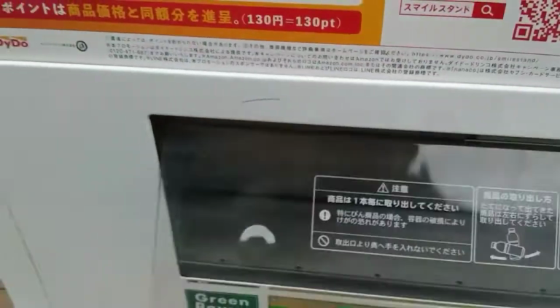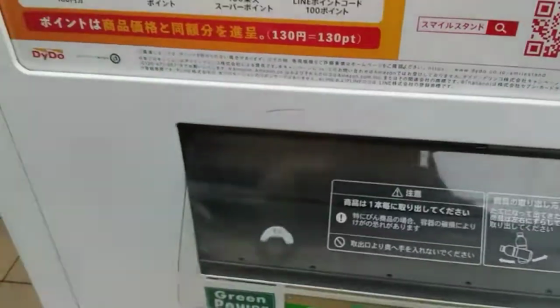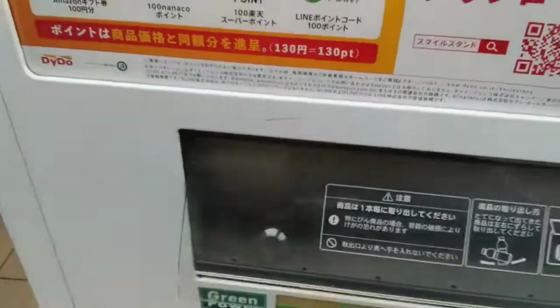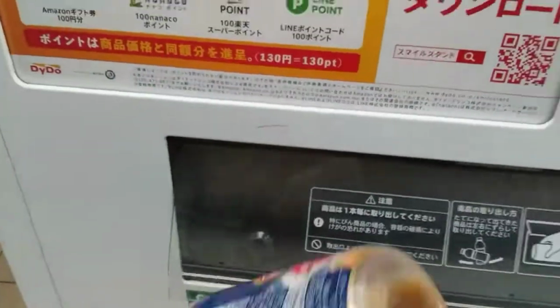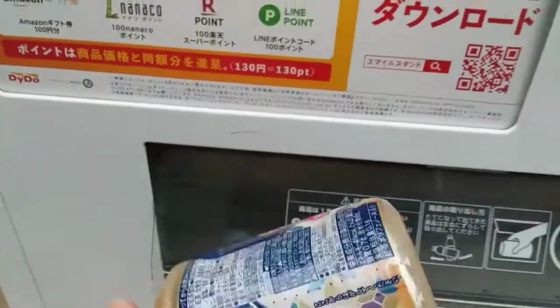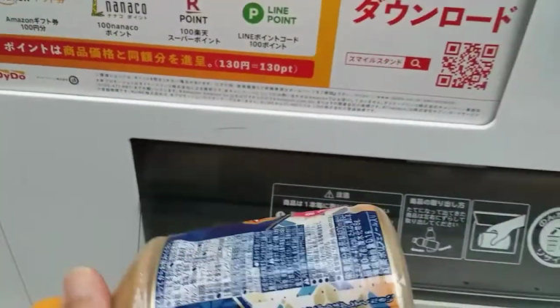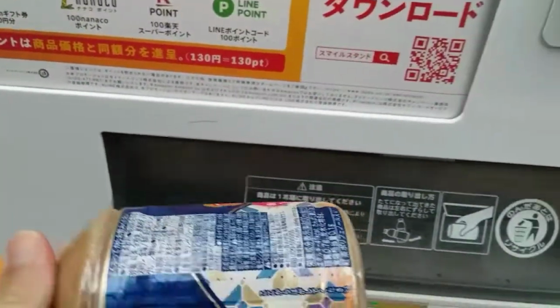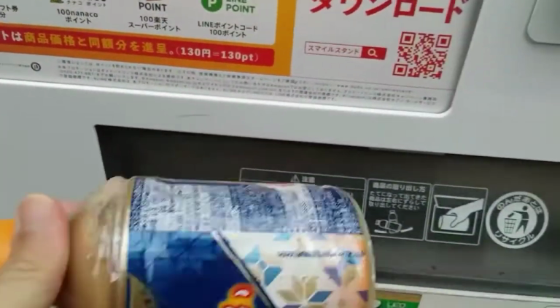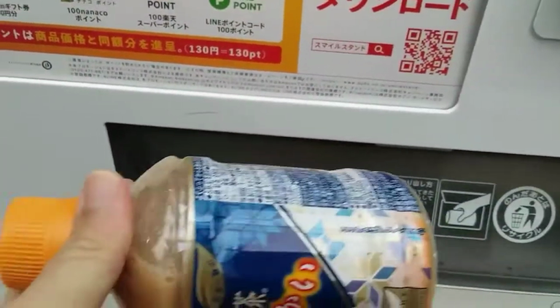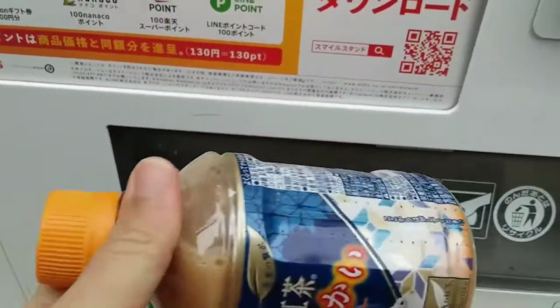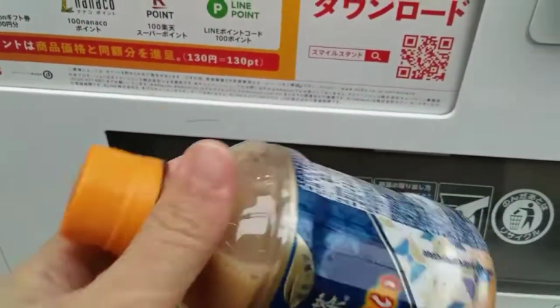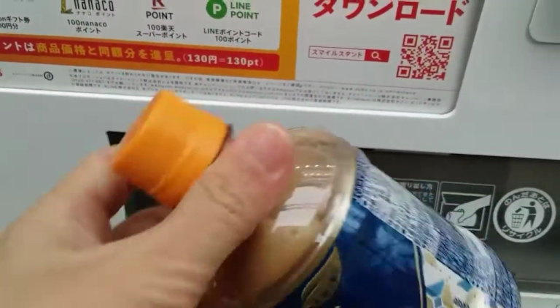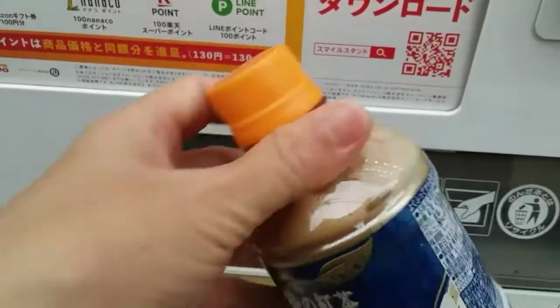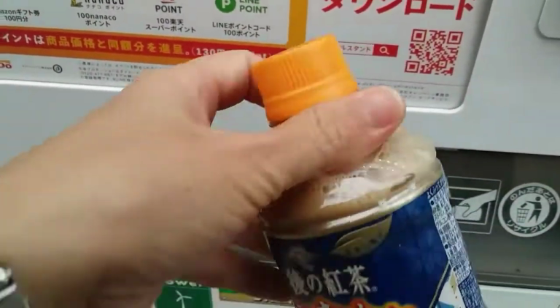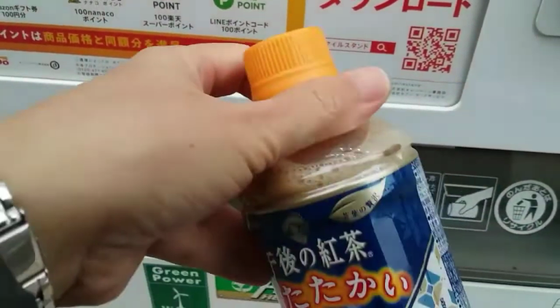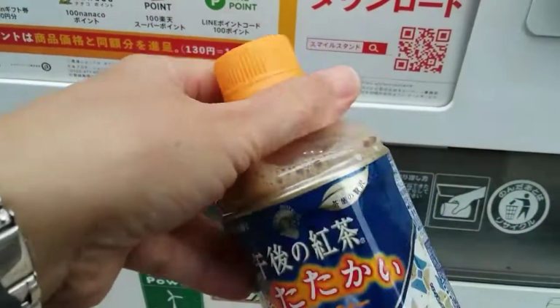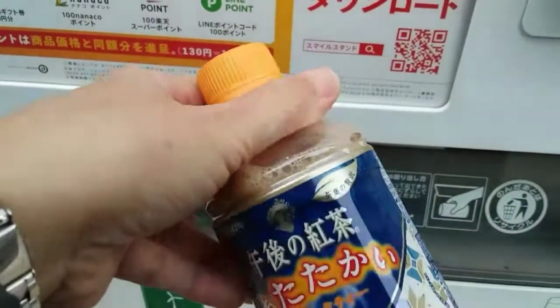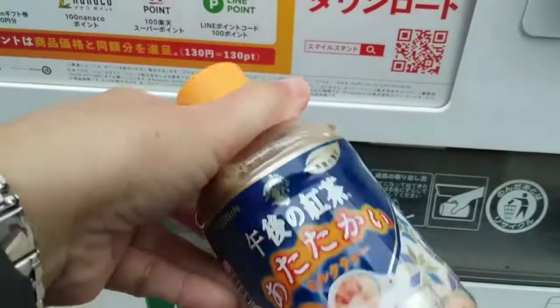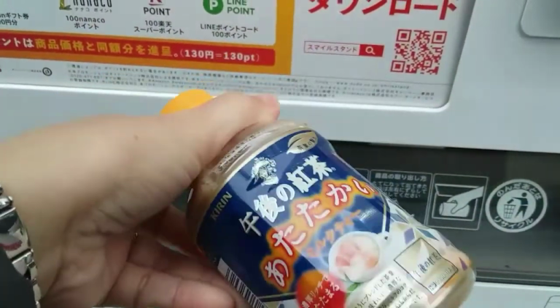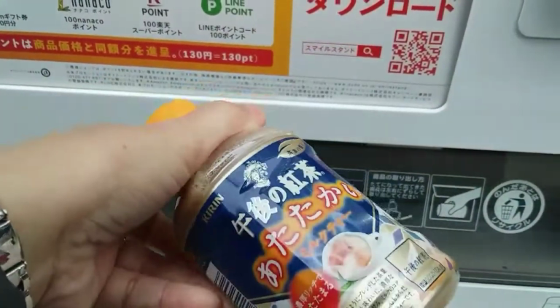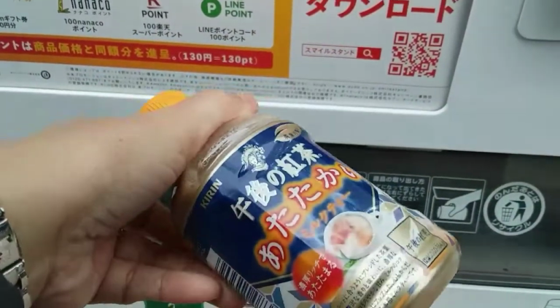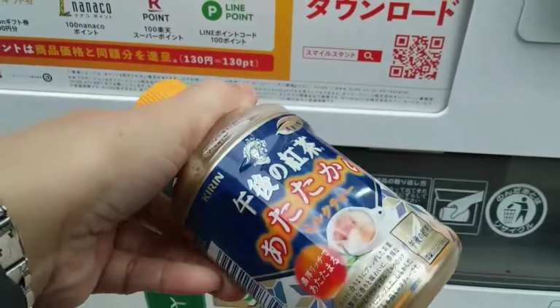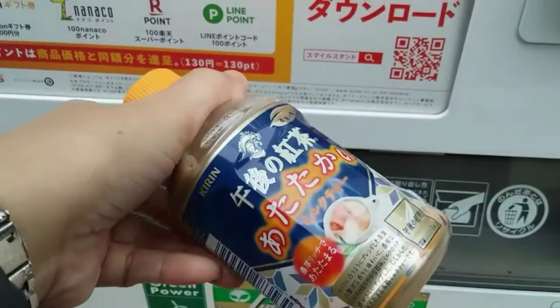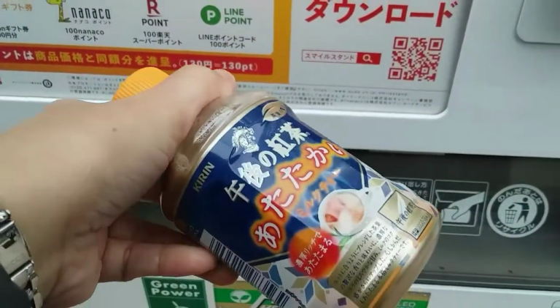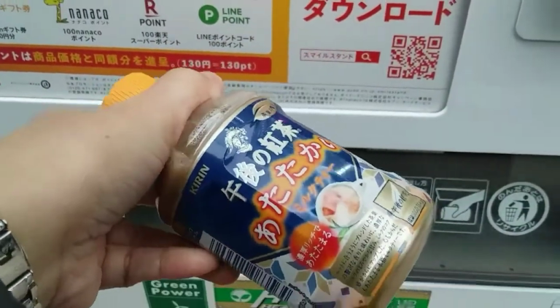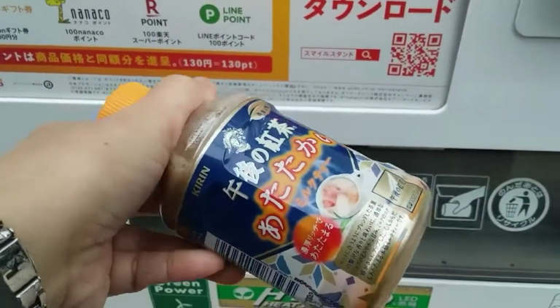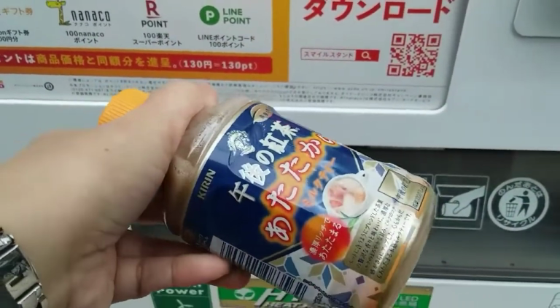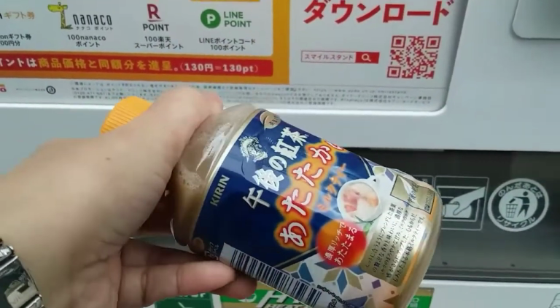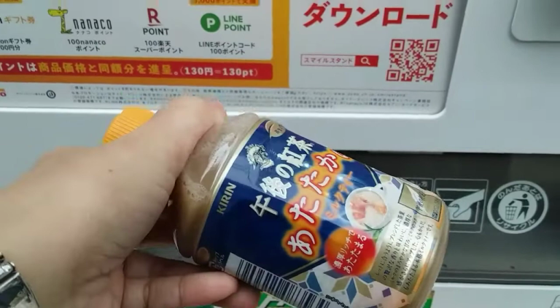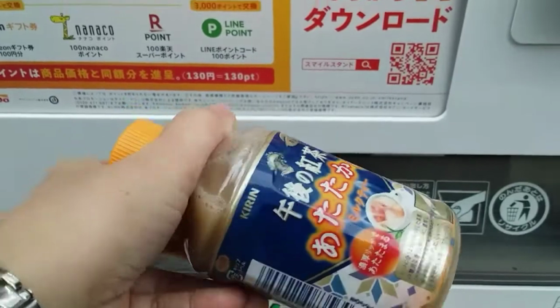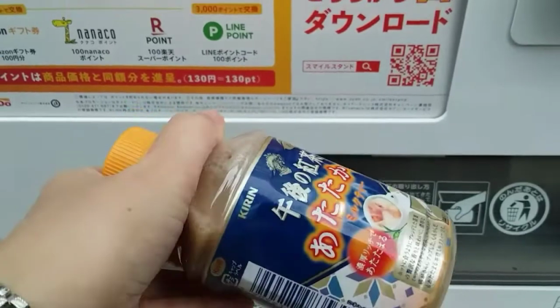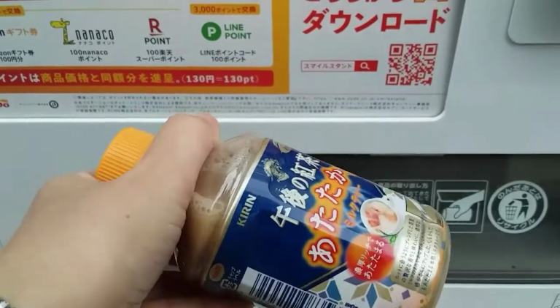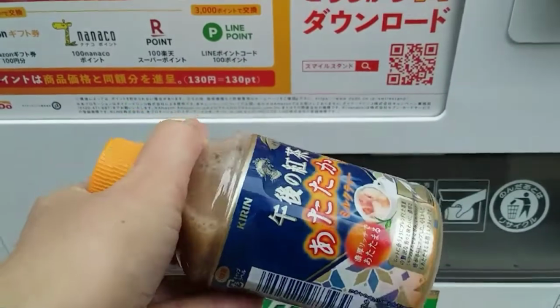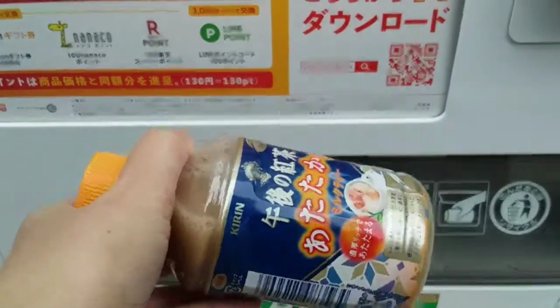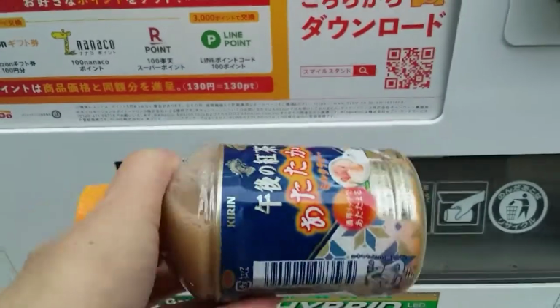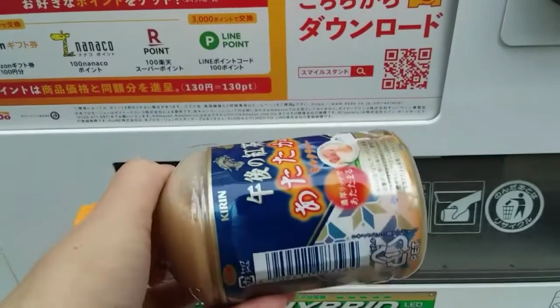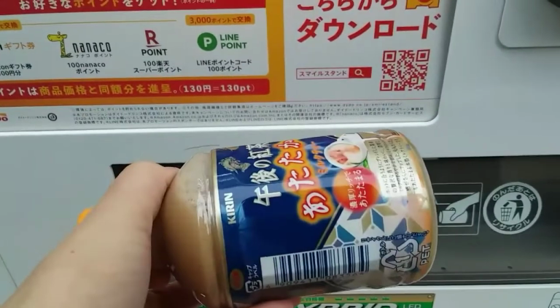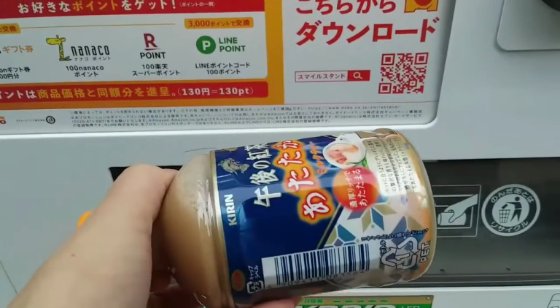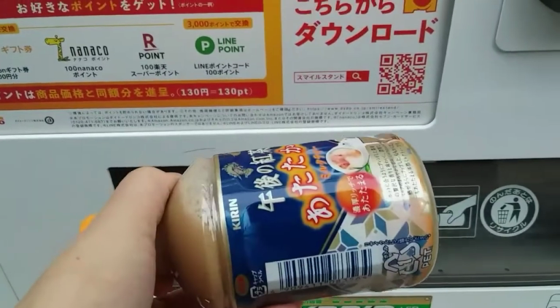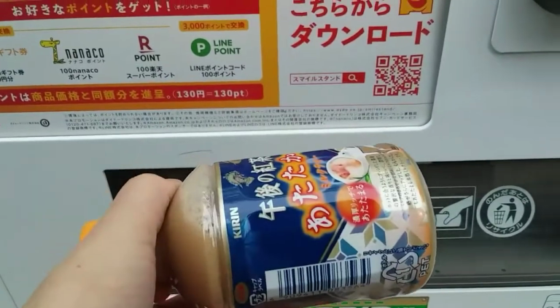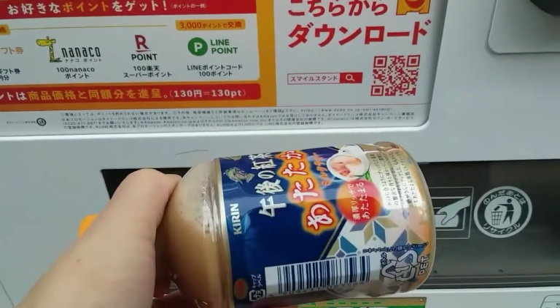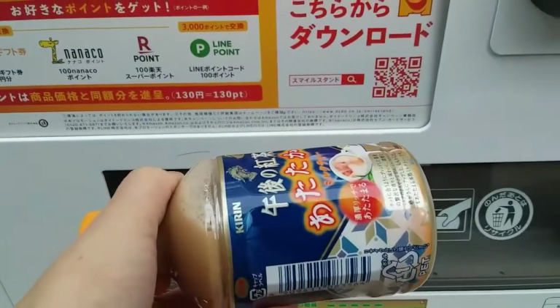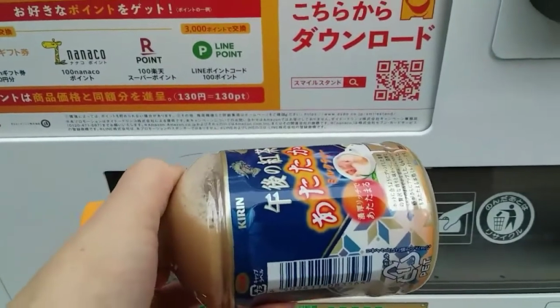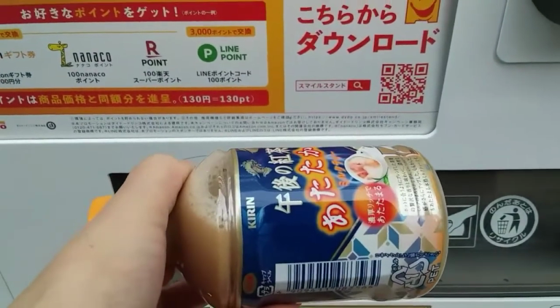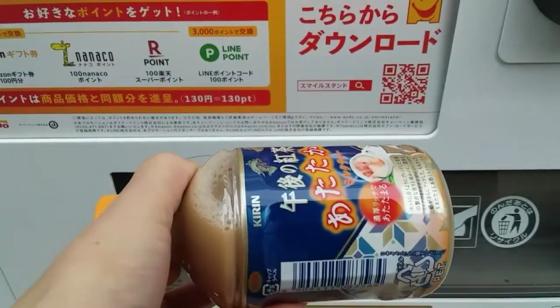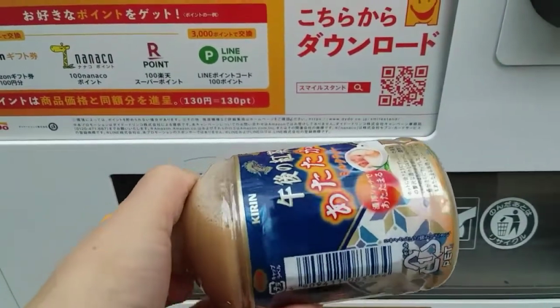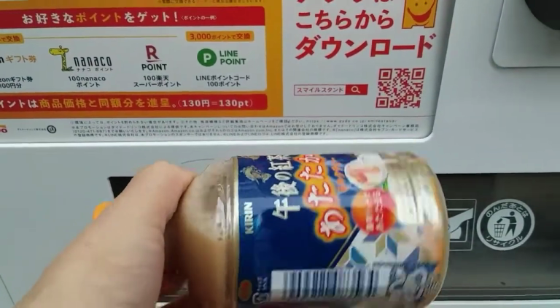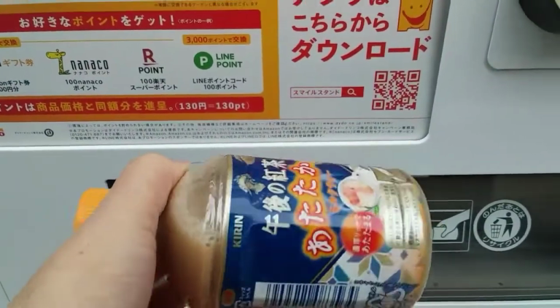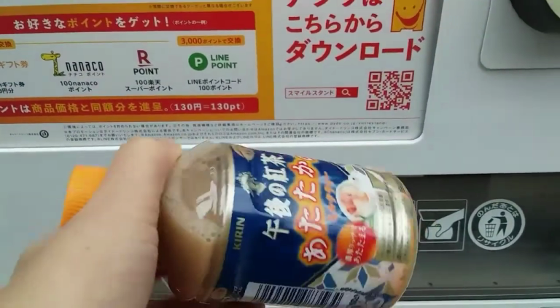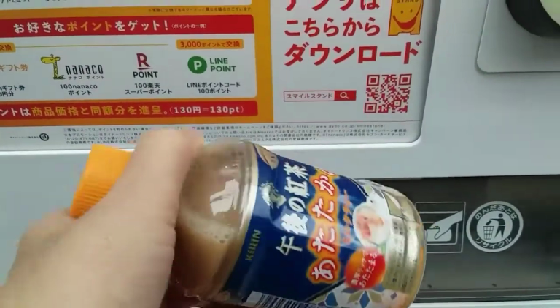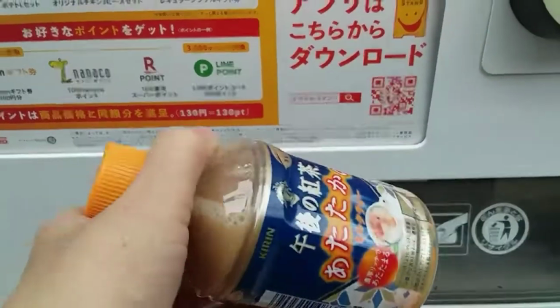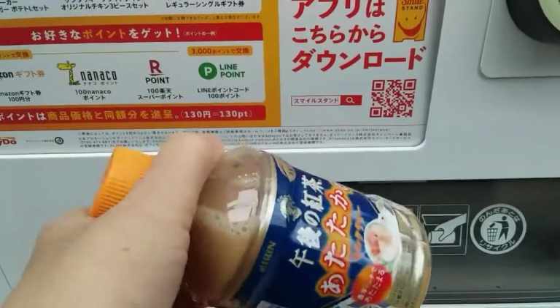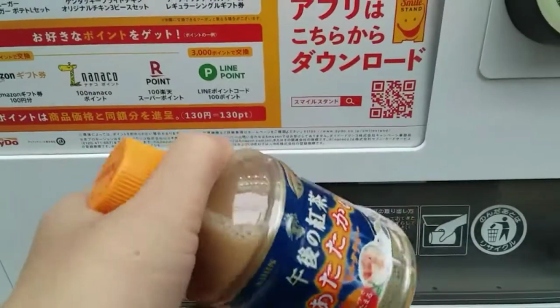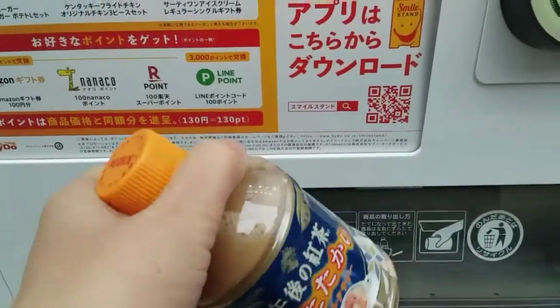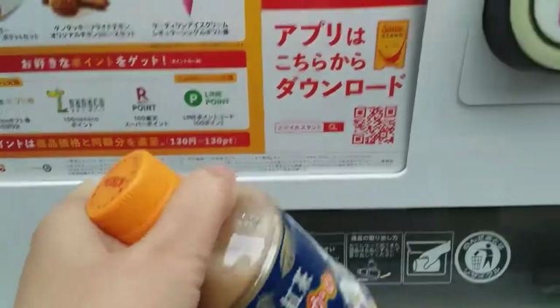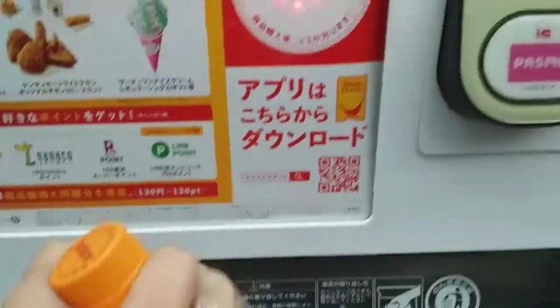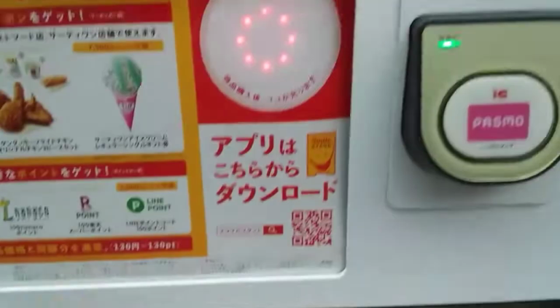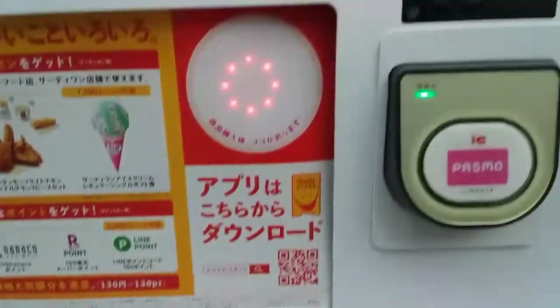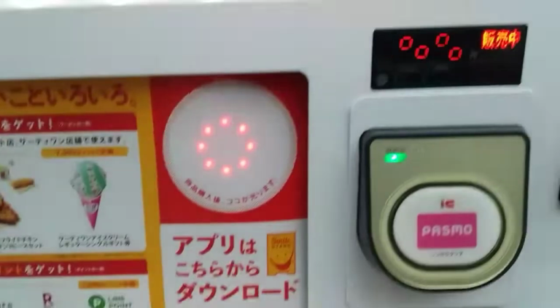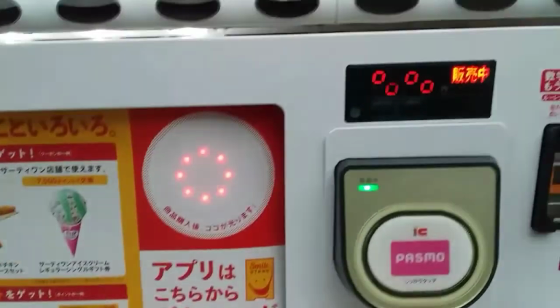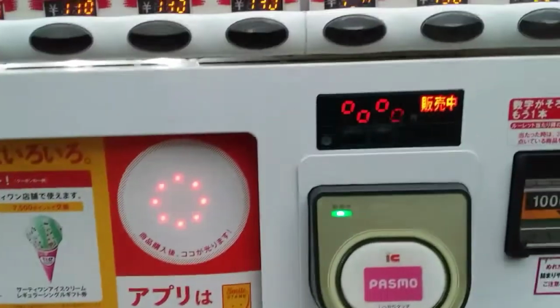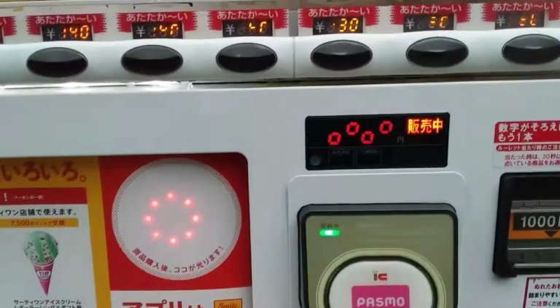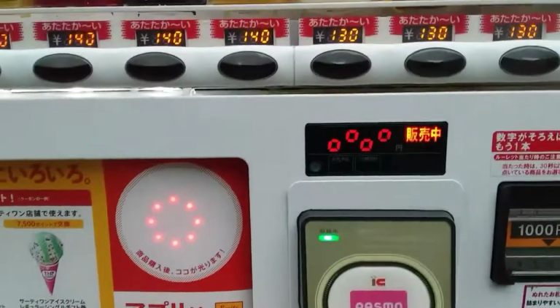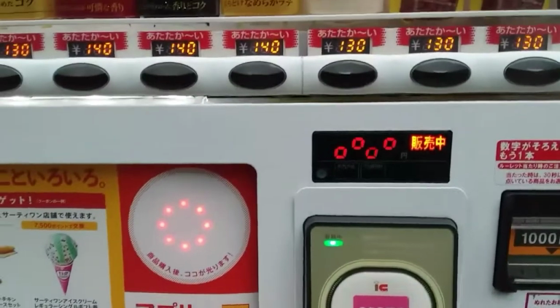Okay, so this one. Sa mainit ito — it's hot. Bagay sa malamig na panahon. Thank you!